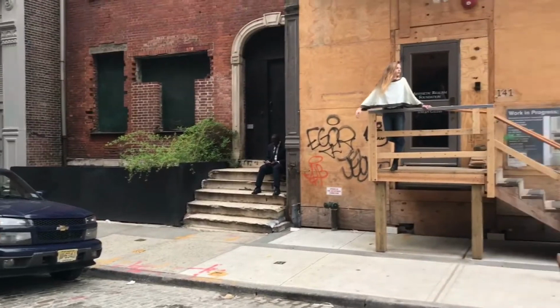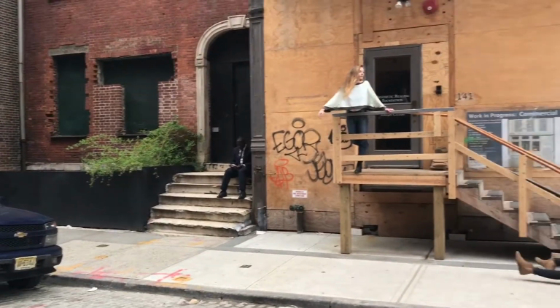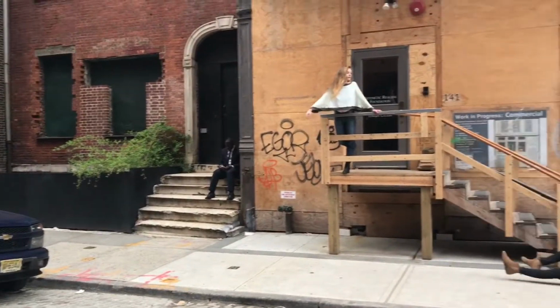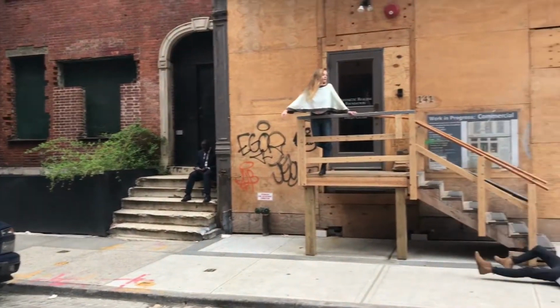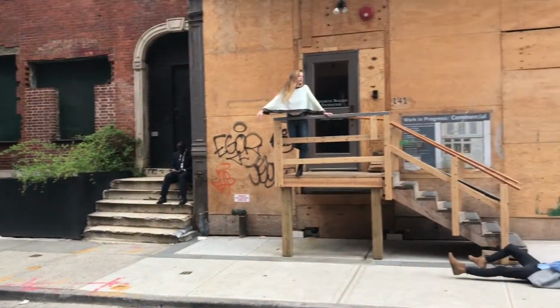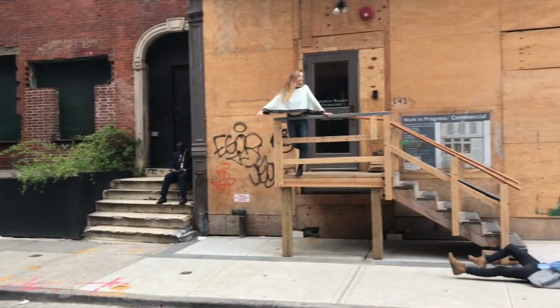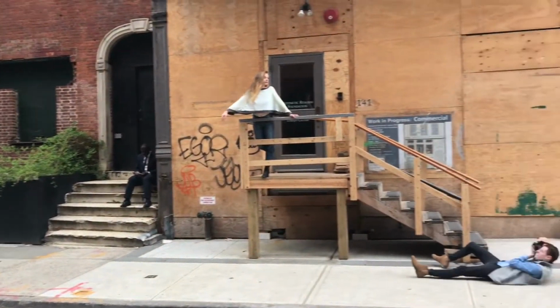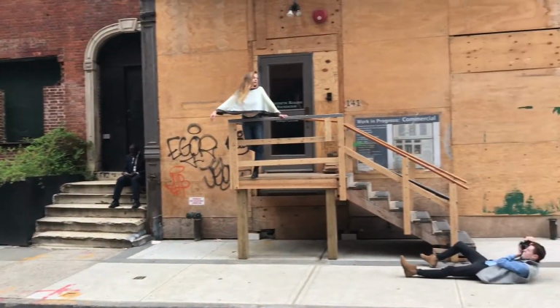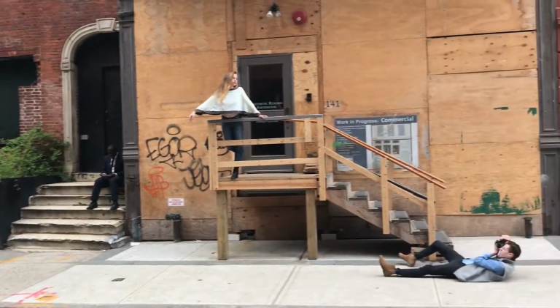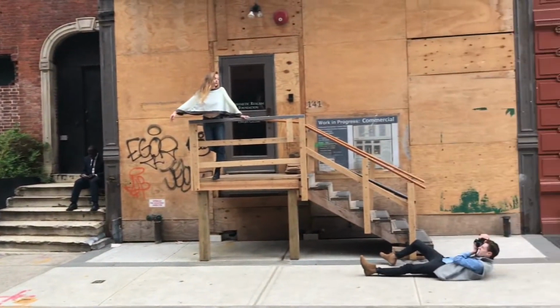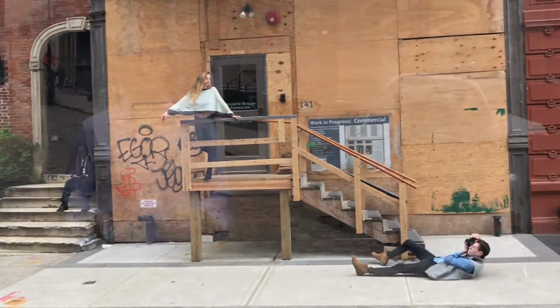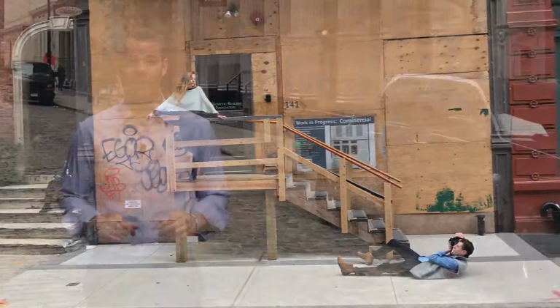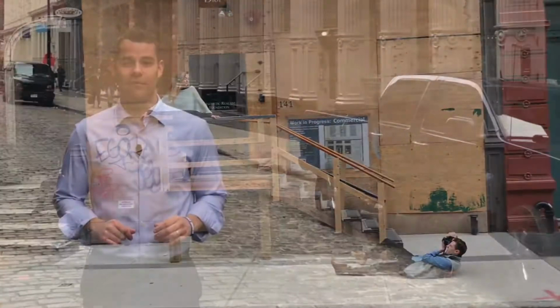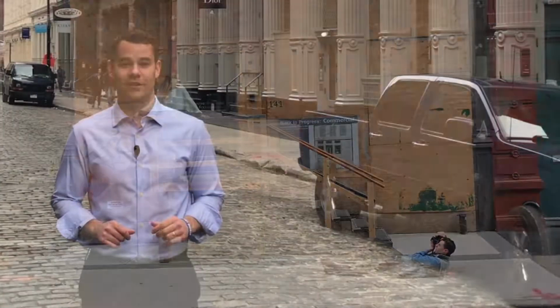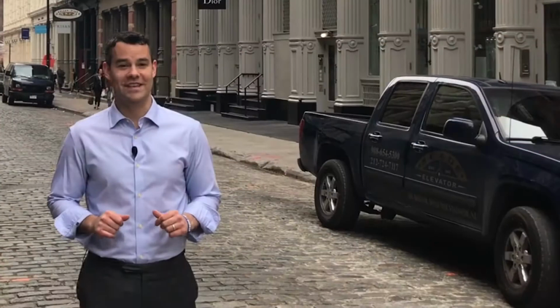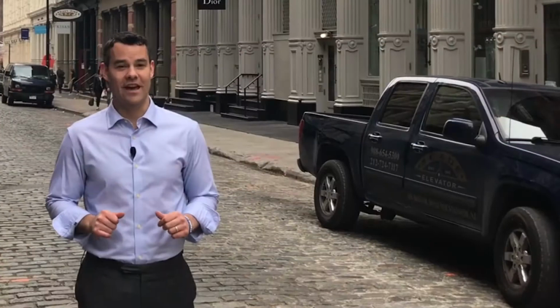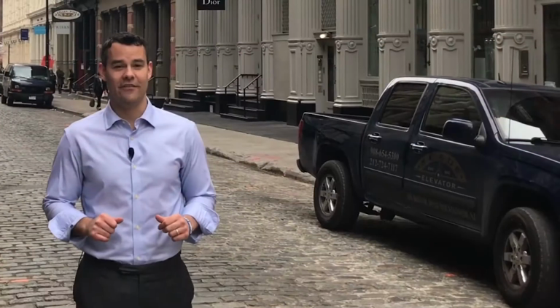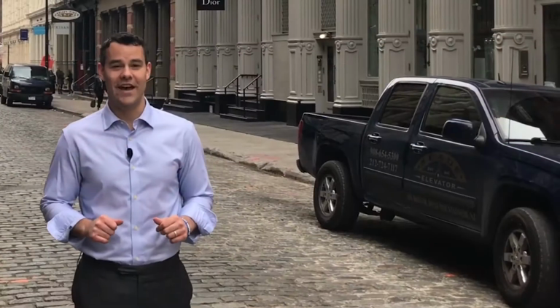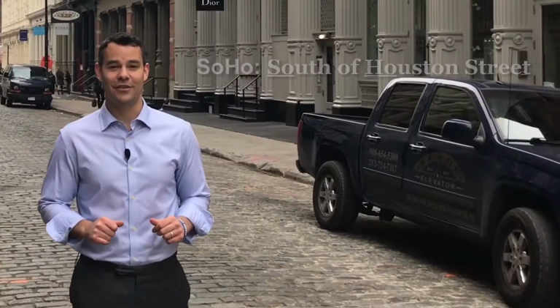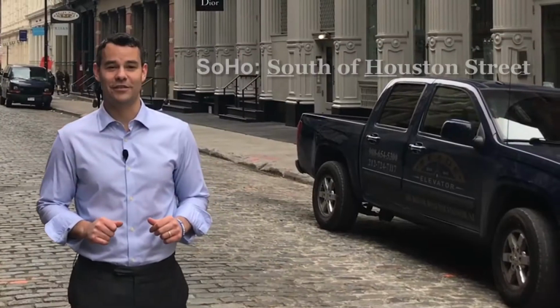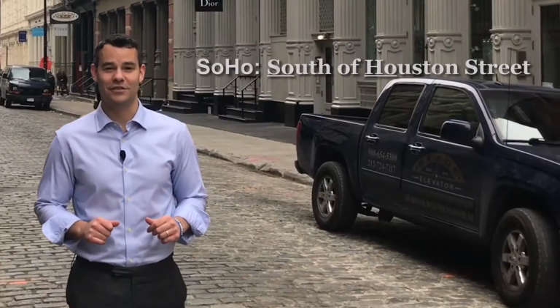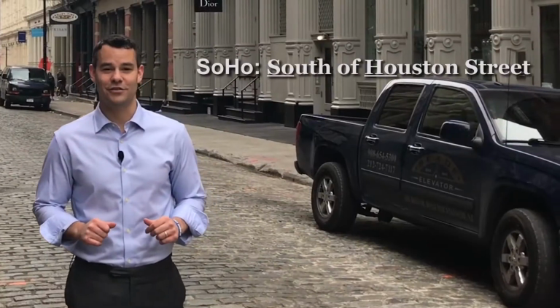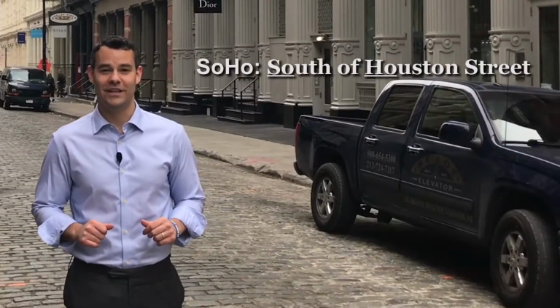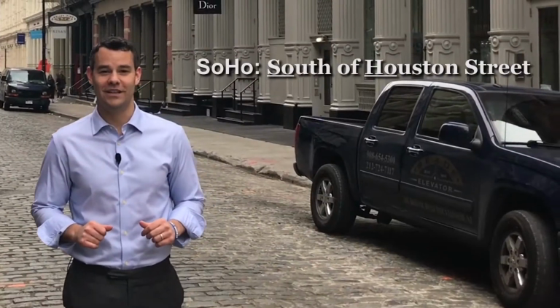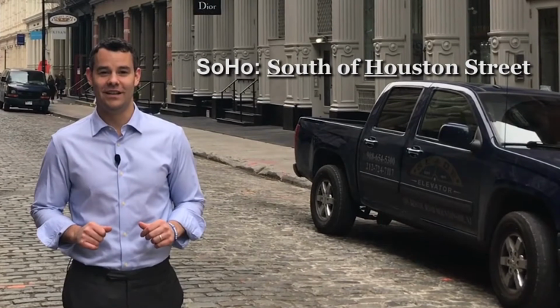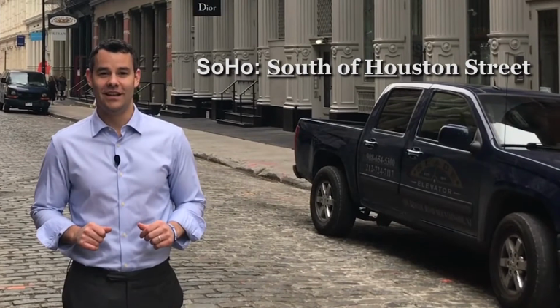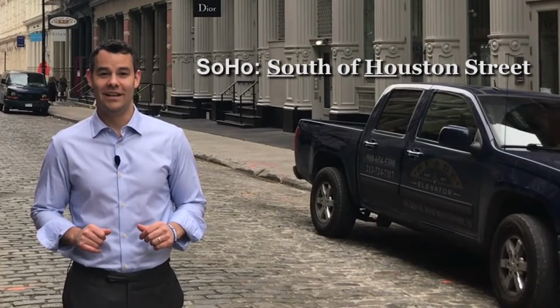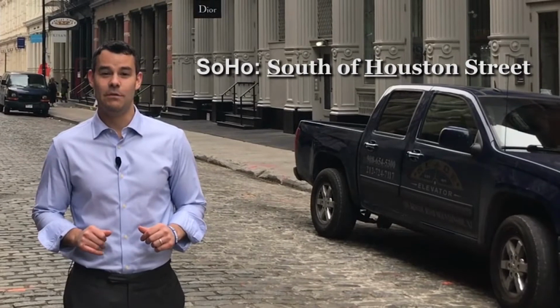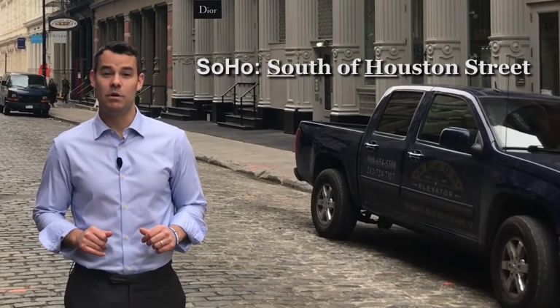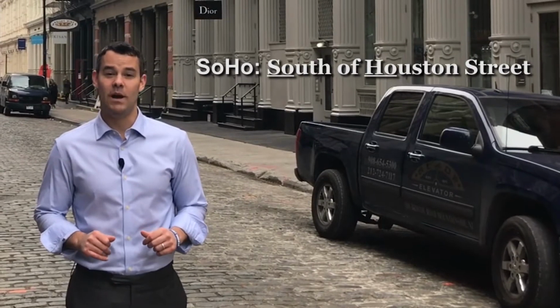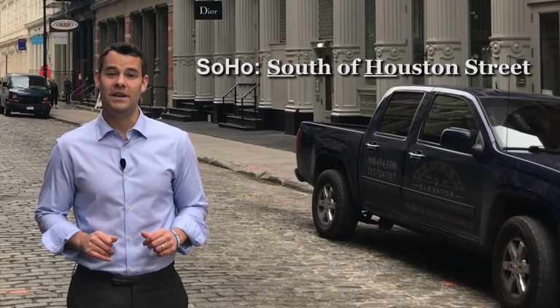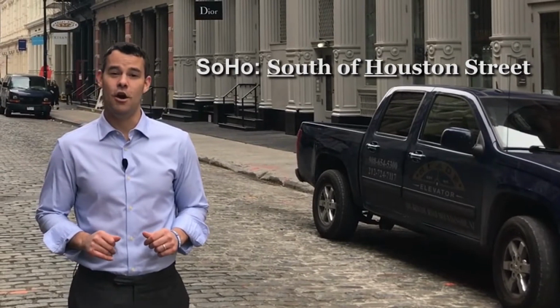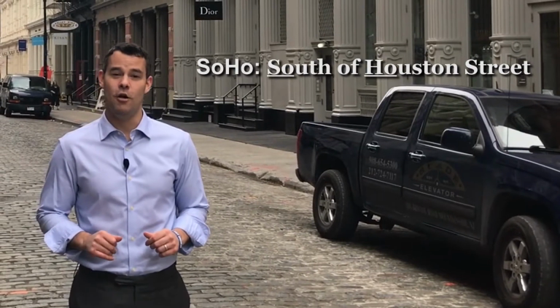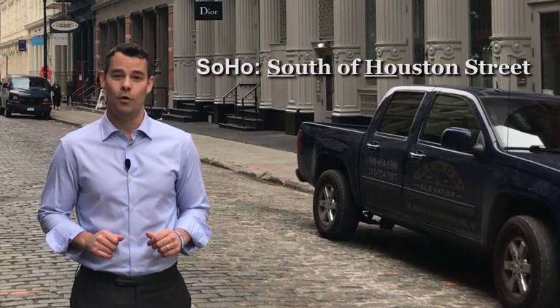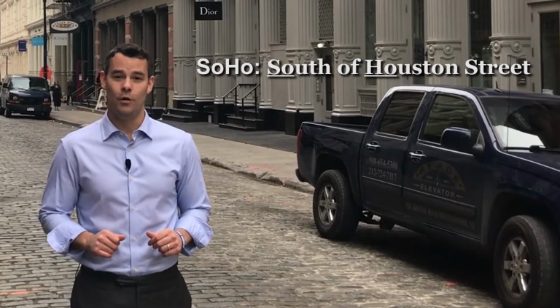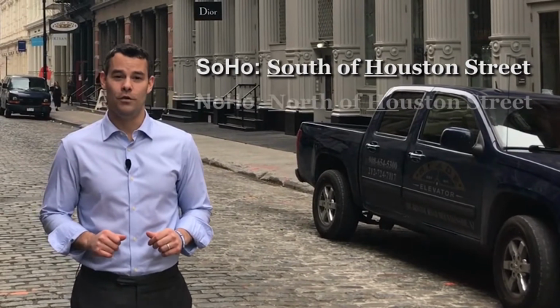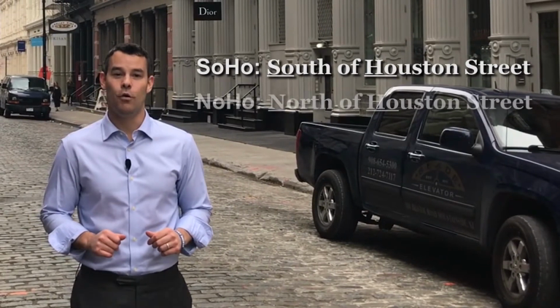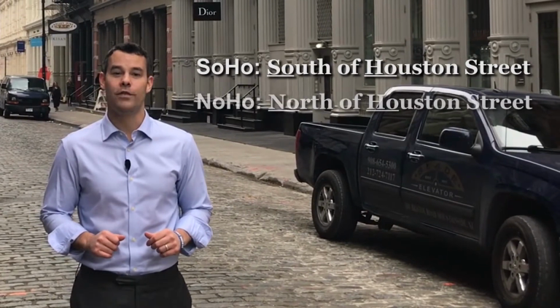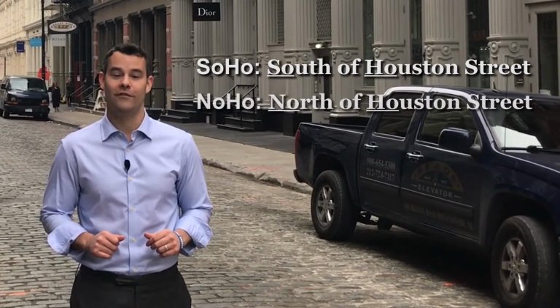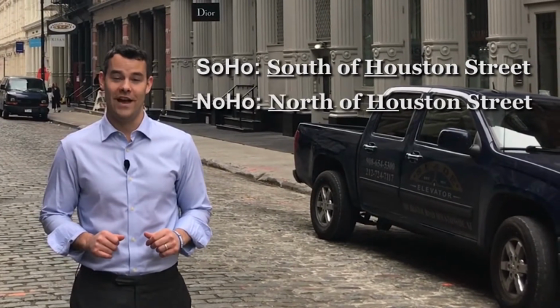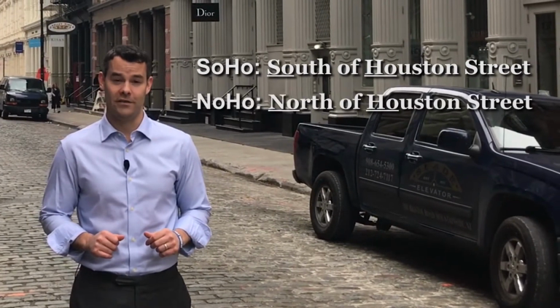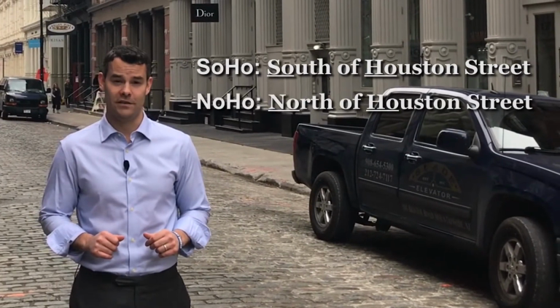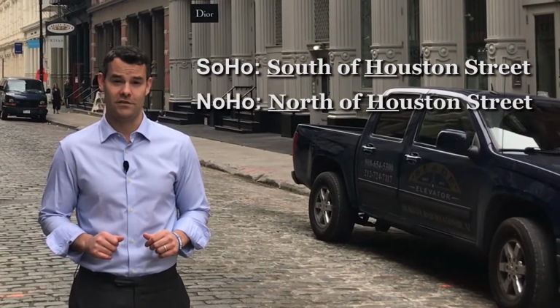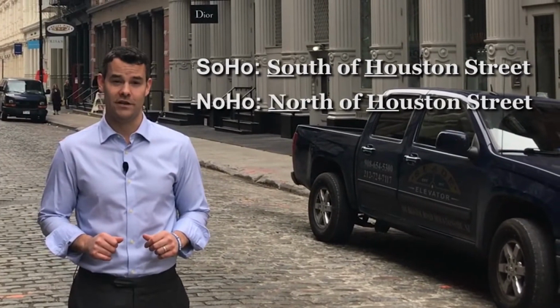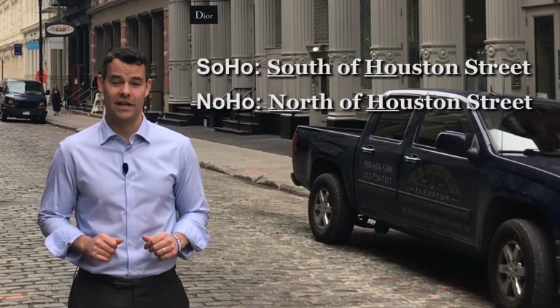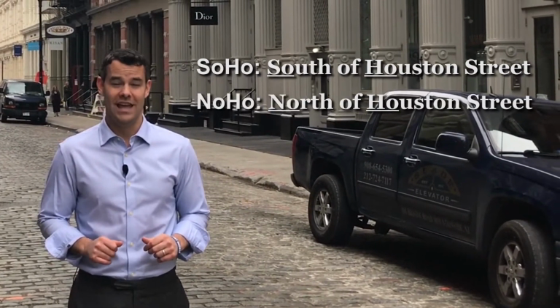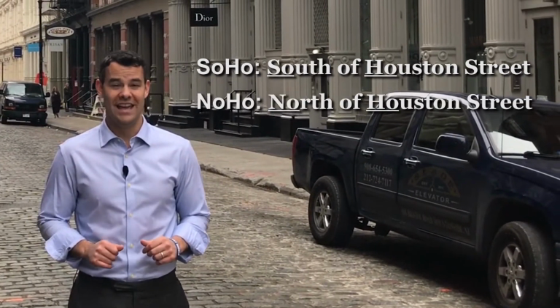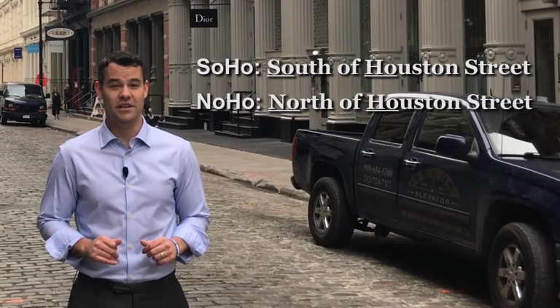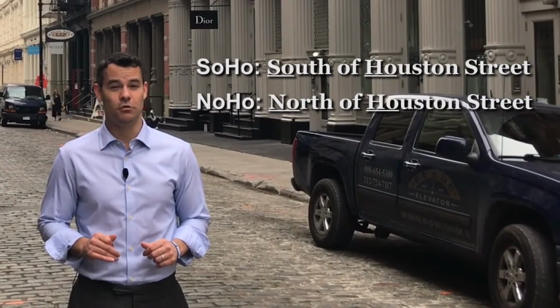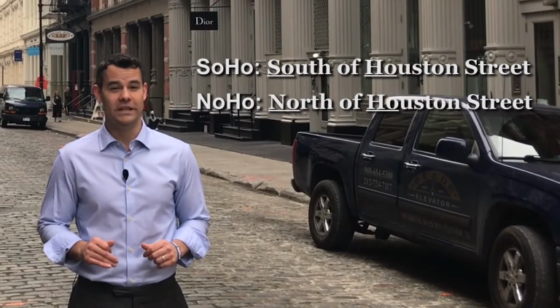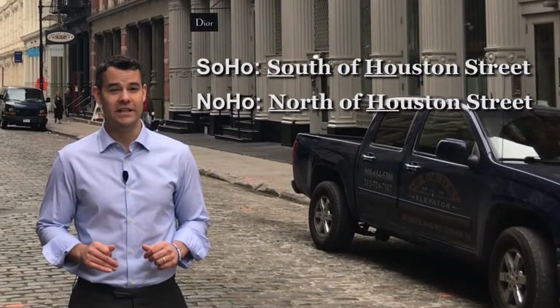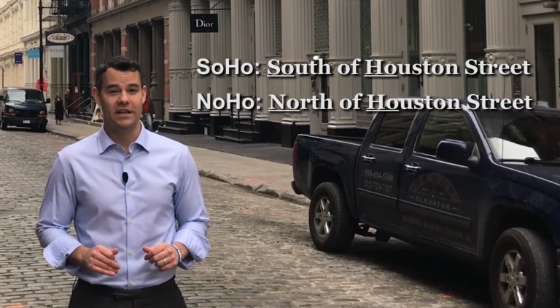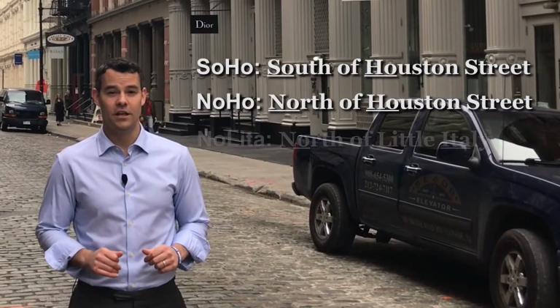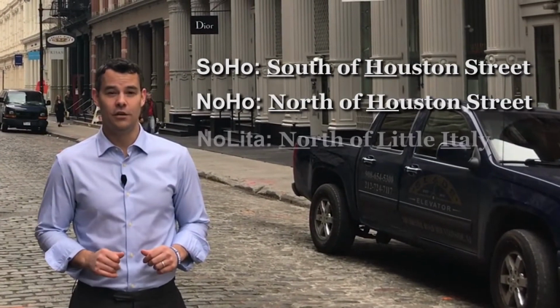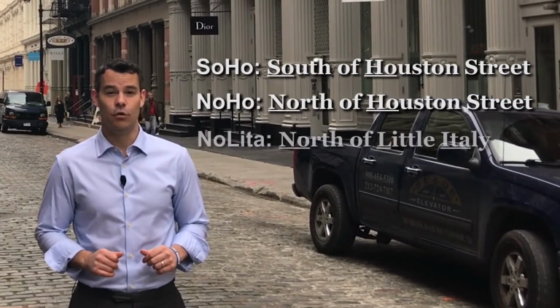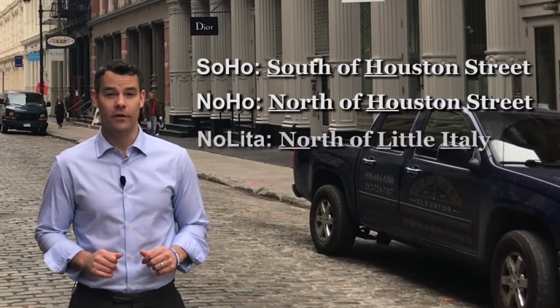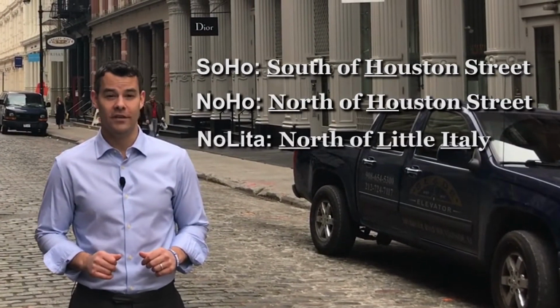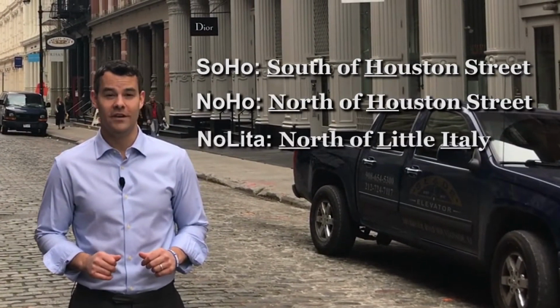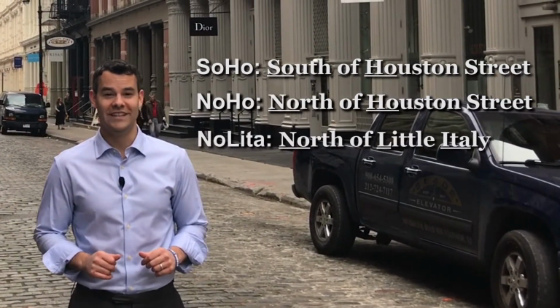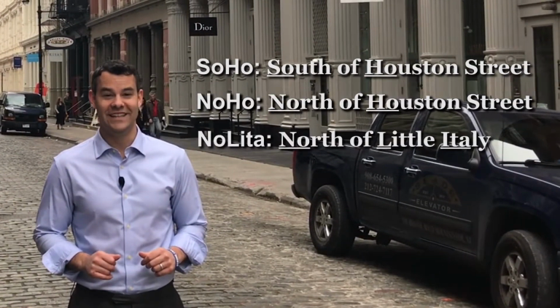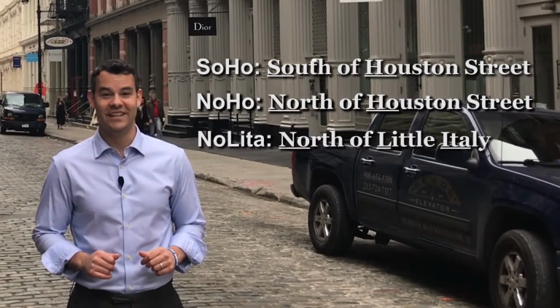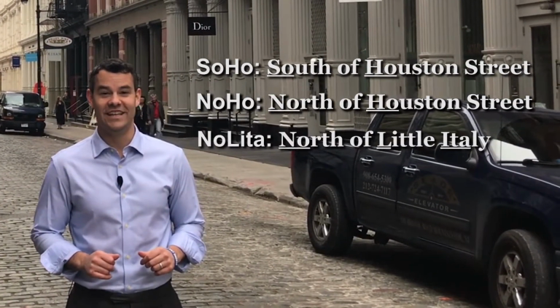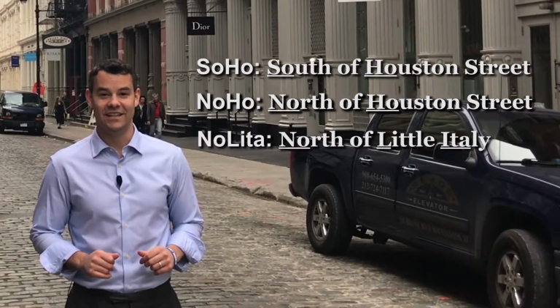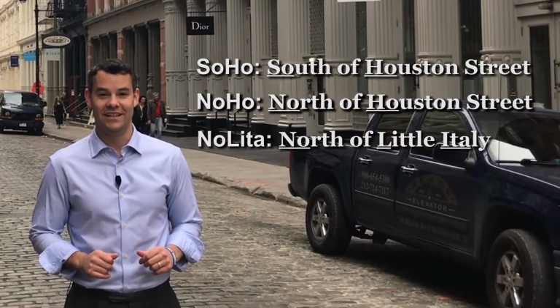Soho is an acronym for South of Houston Street, neighbored by NOHO — North of Houston Street — and Nolita, North of Little Italy.